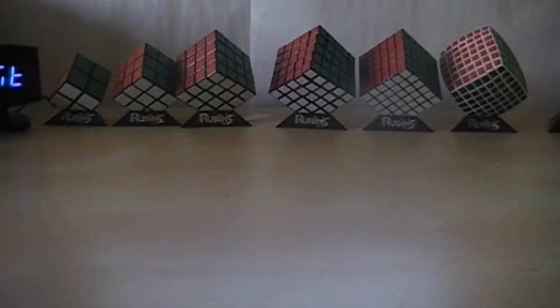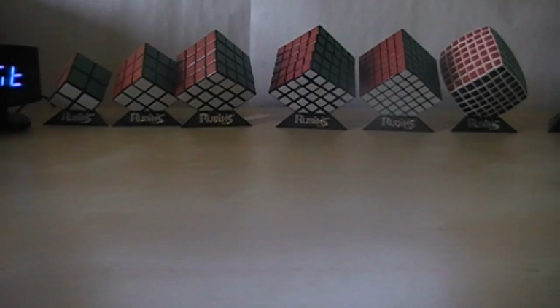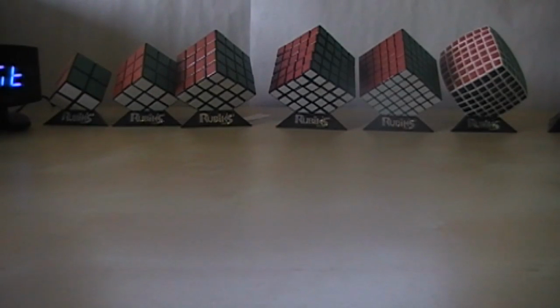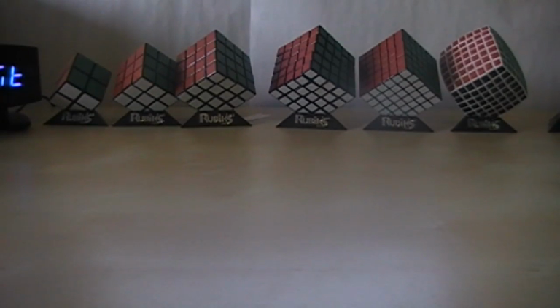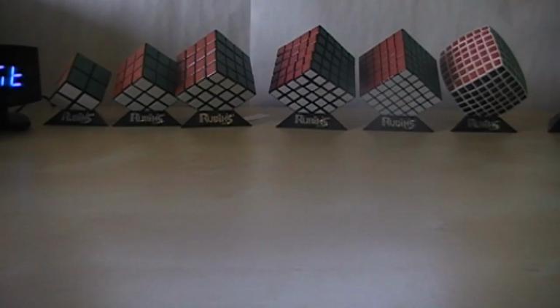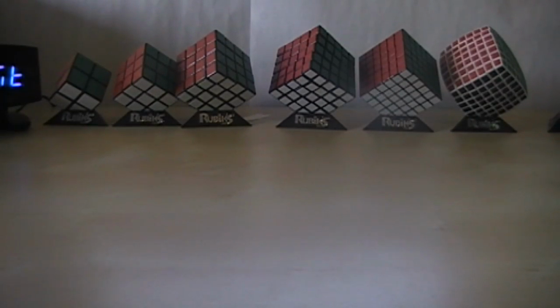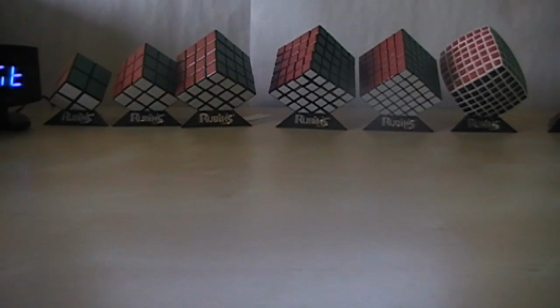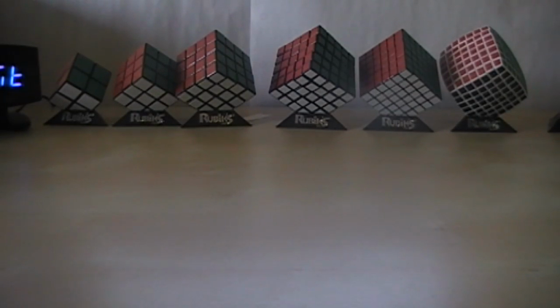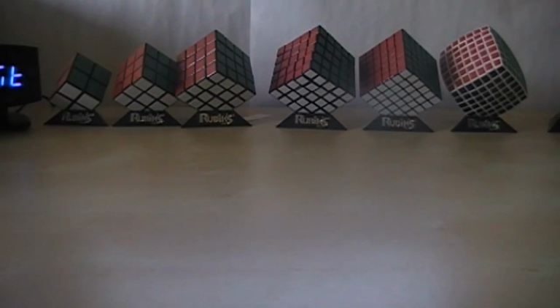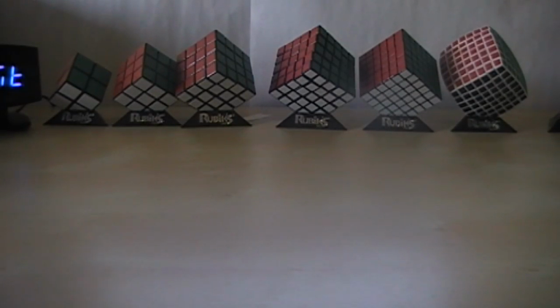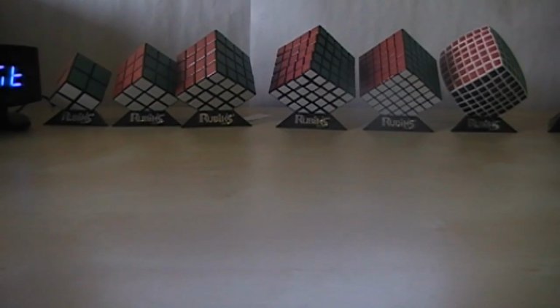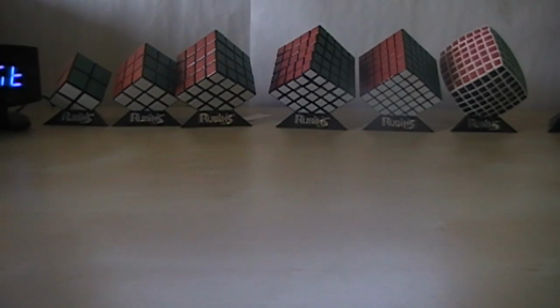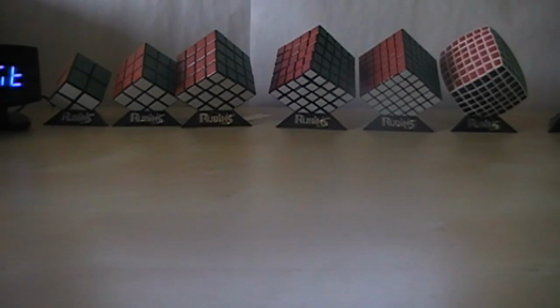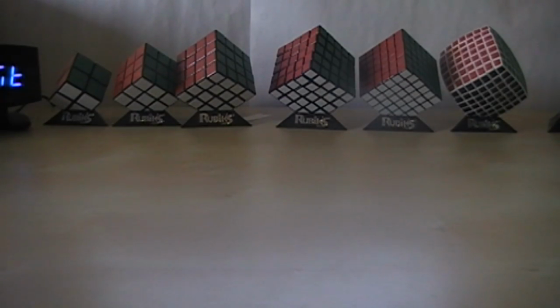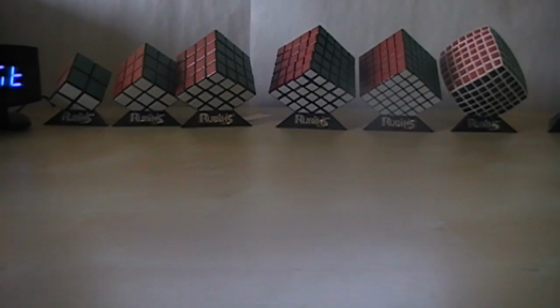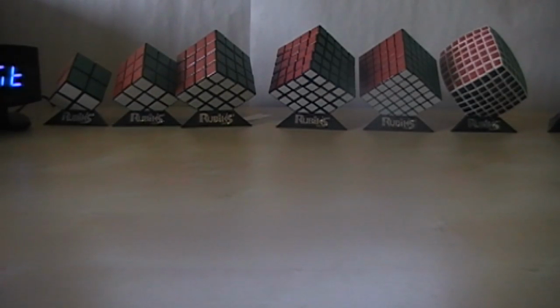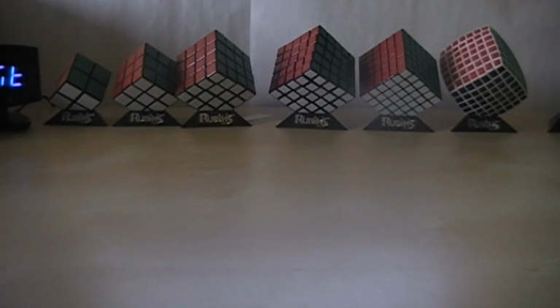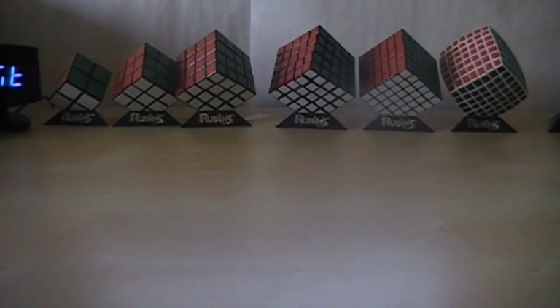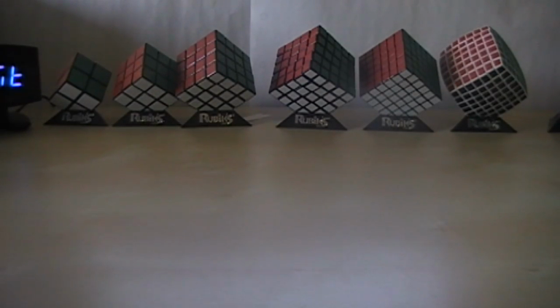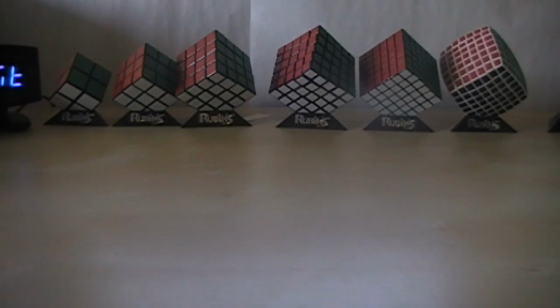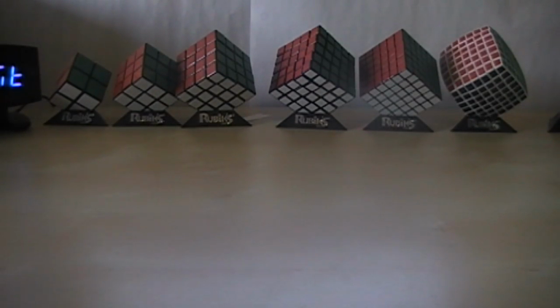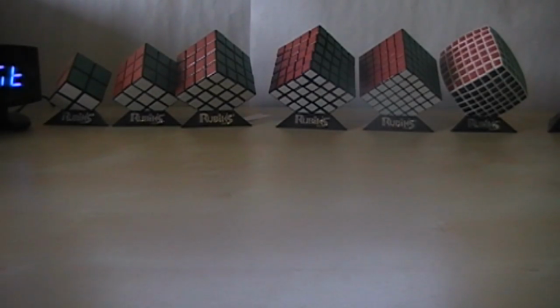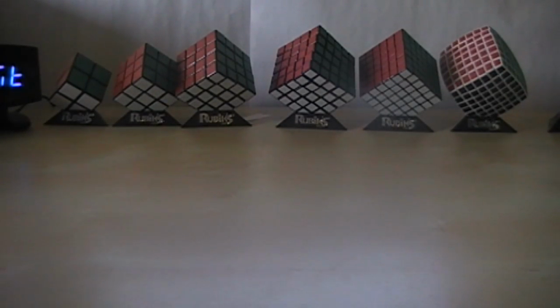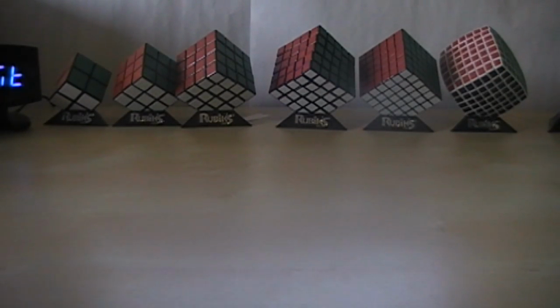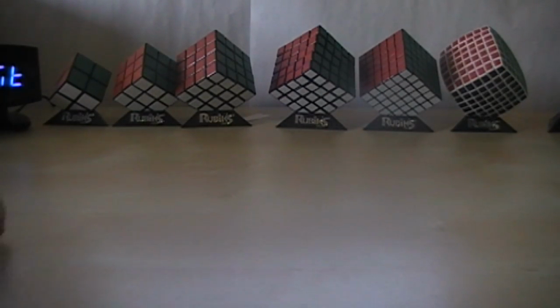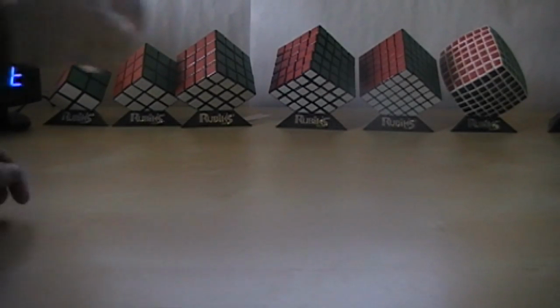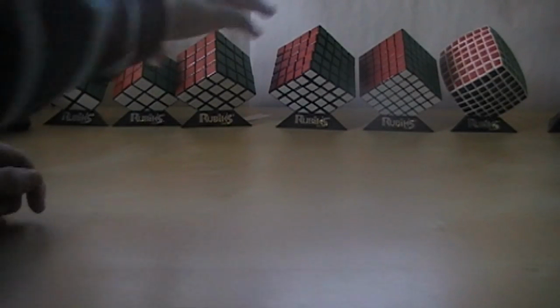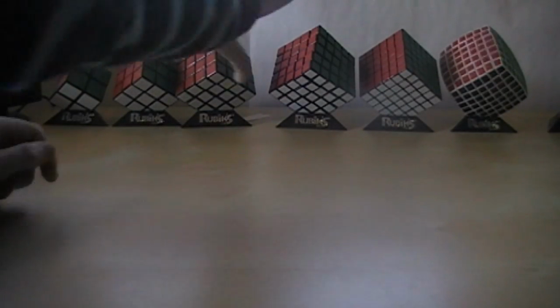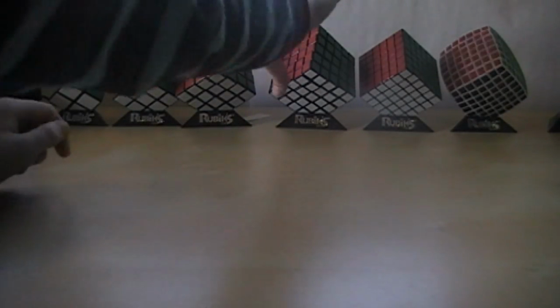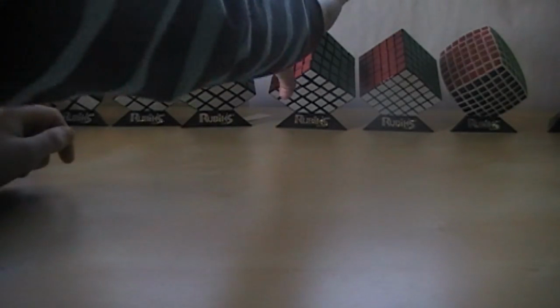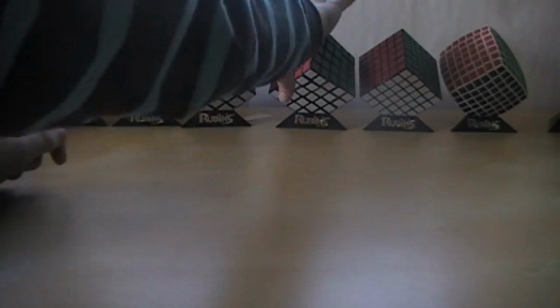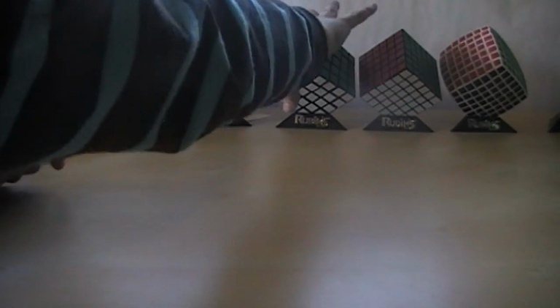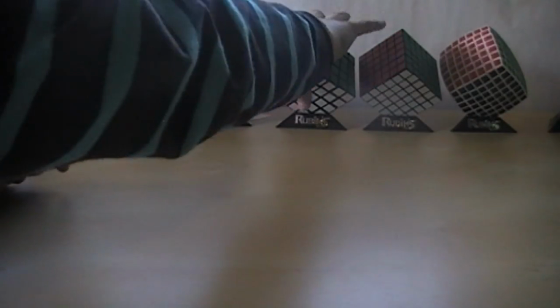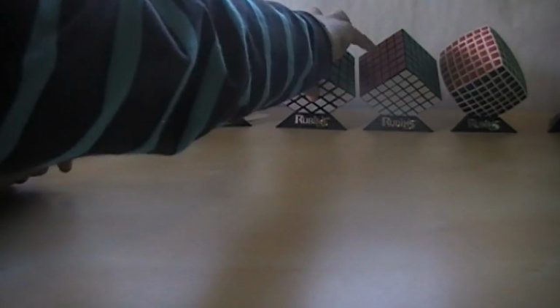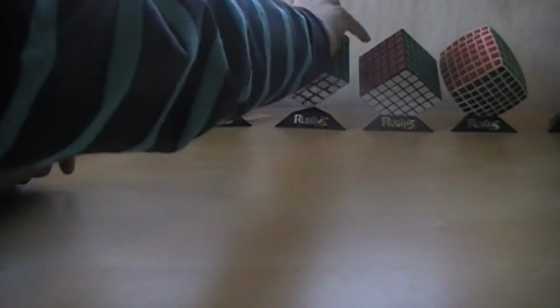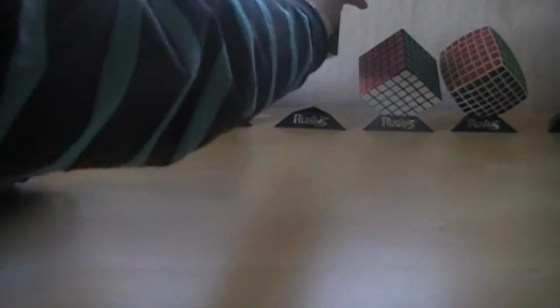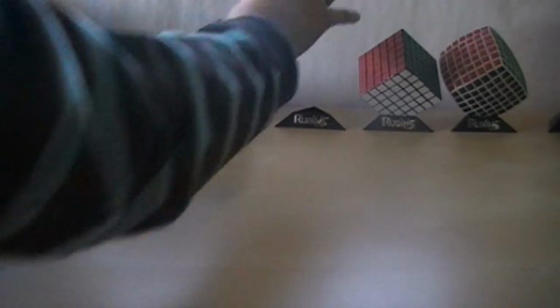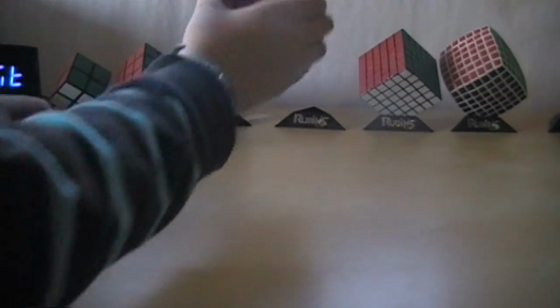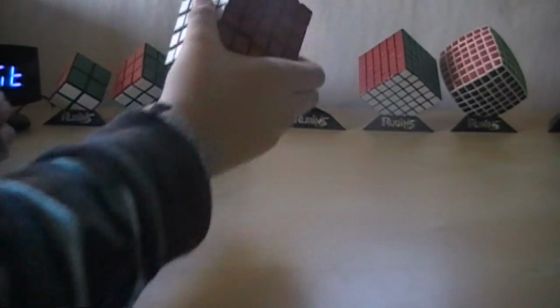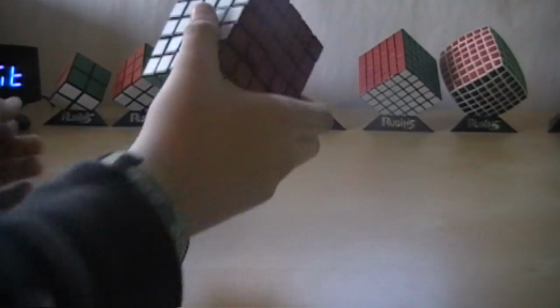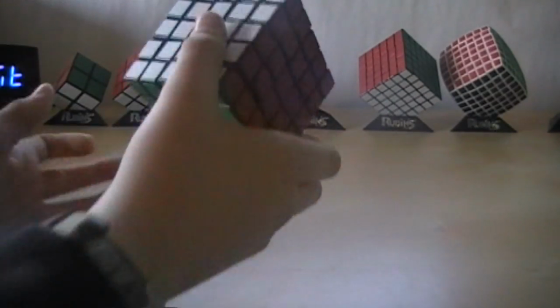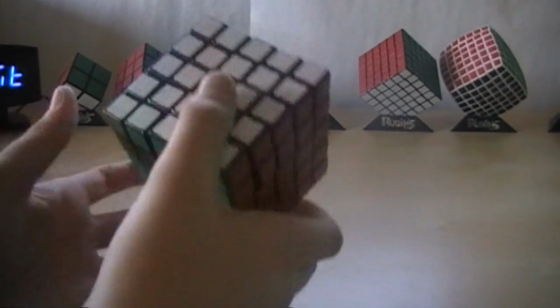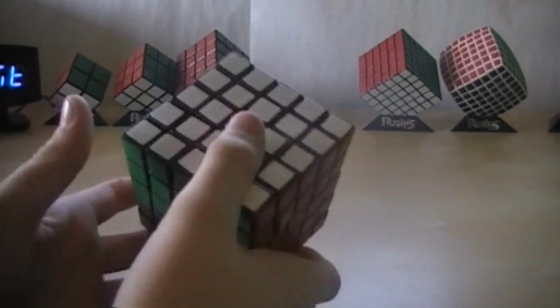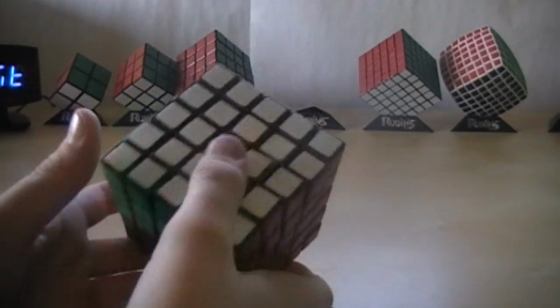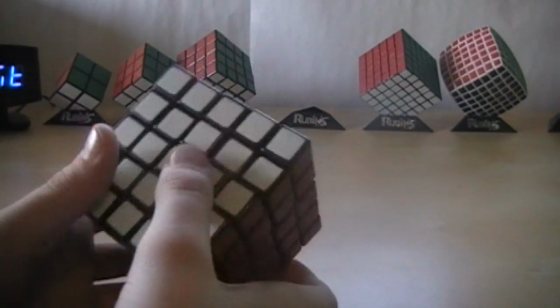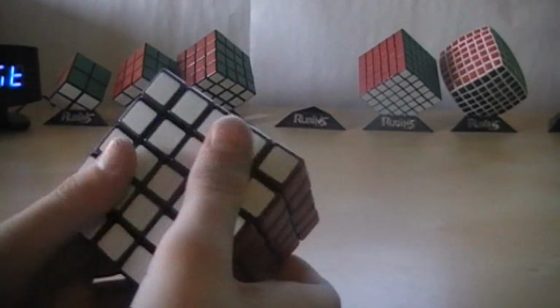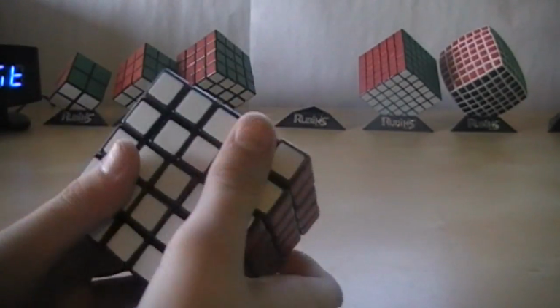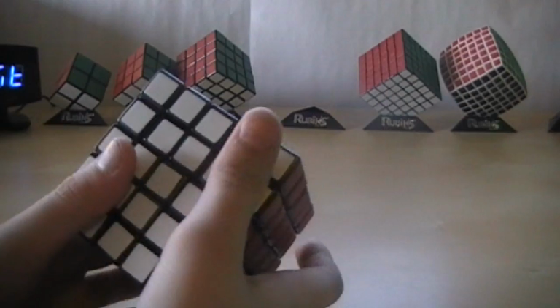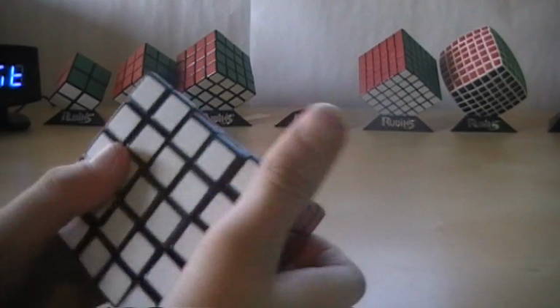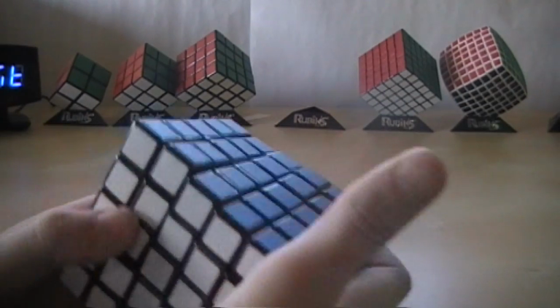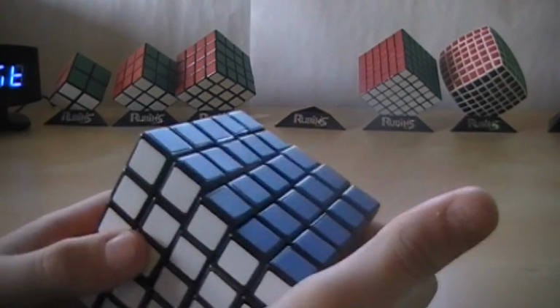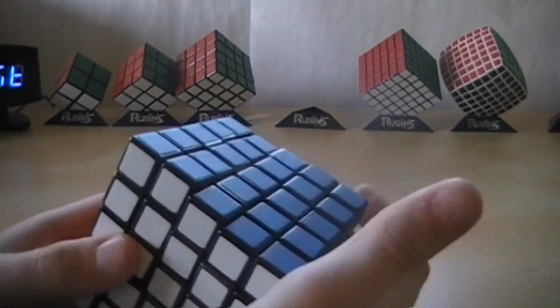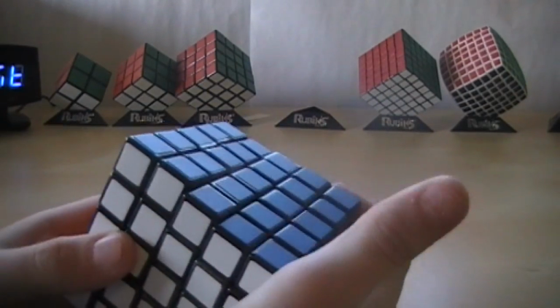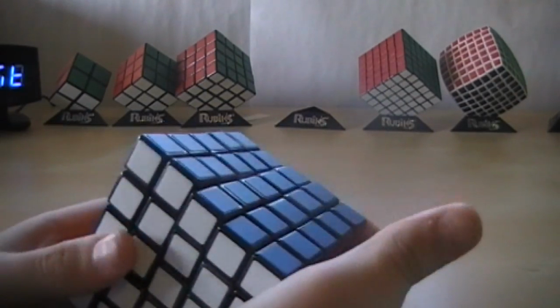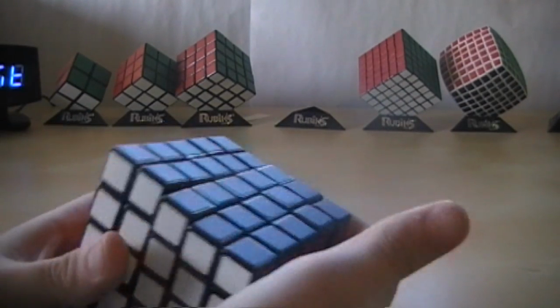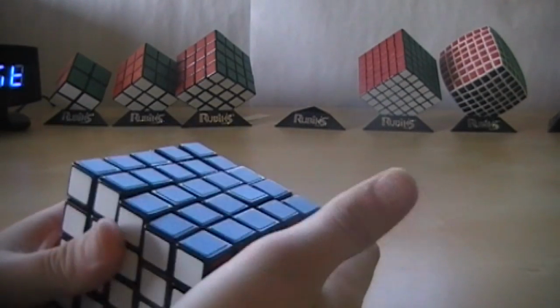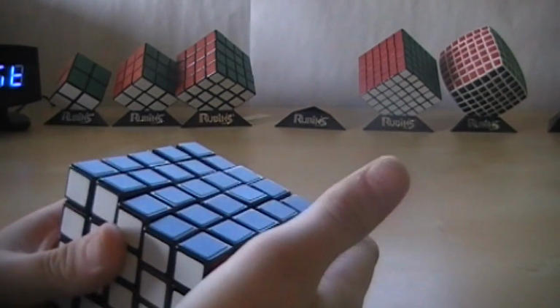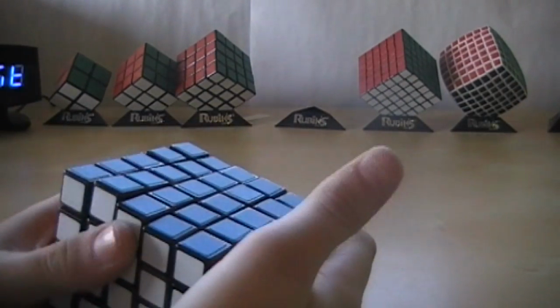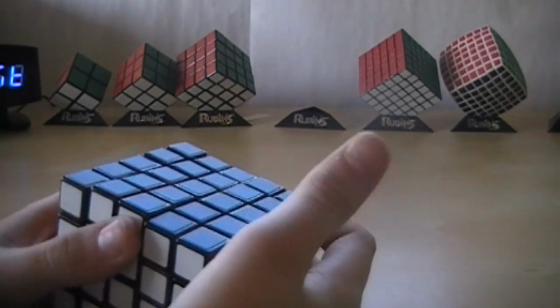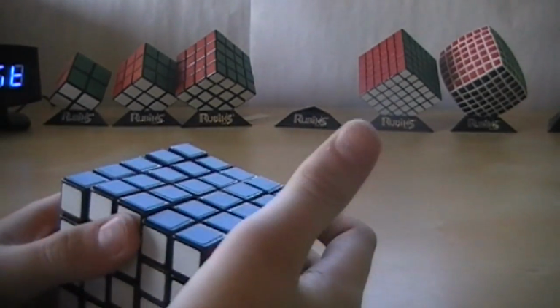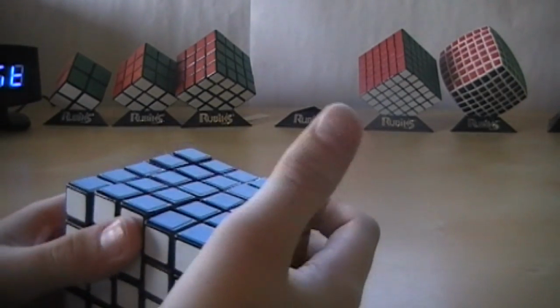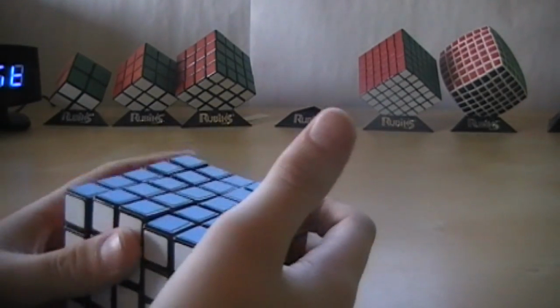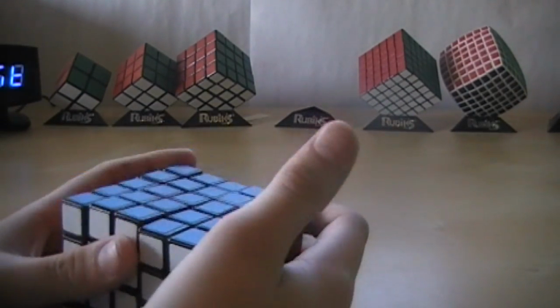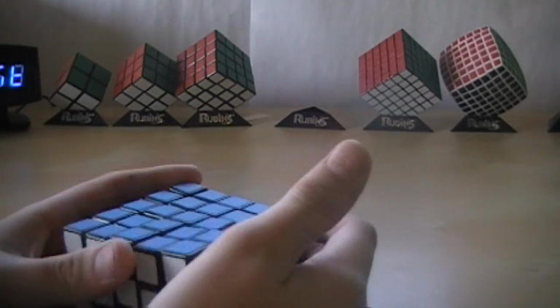Hello everybody, LegoBuddy3 here, and today I'm going to show you how to take apart and reassemble the Rubik's 5x5.